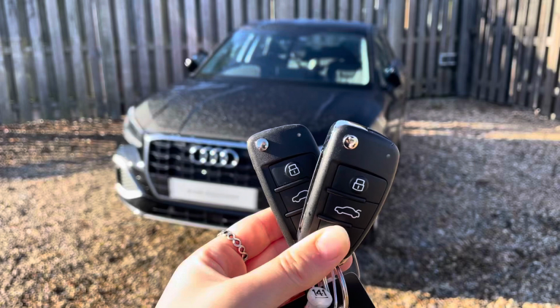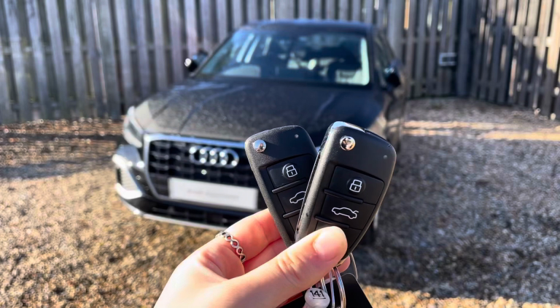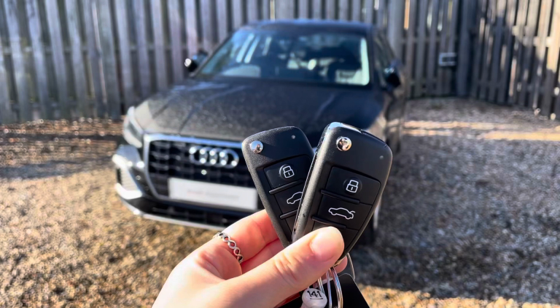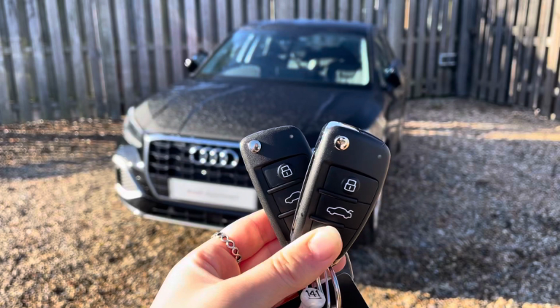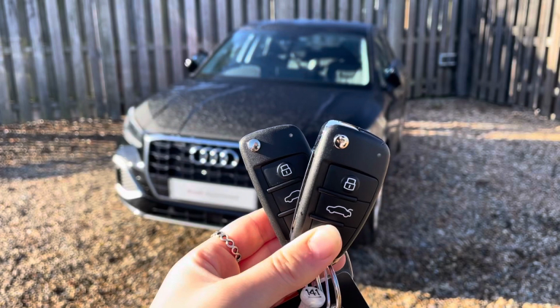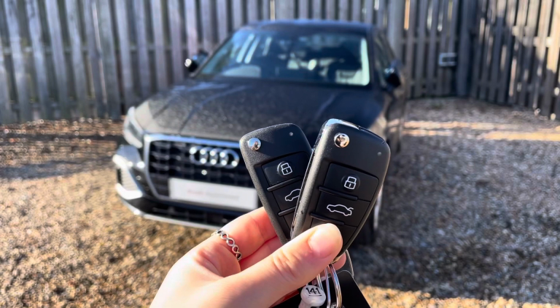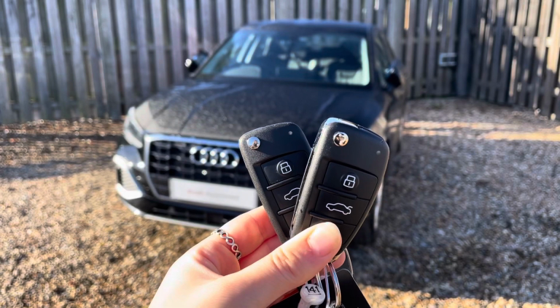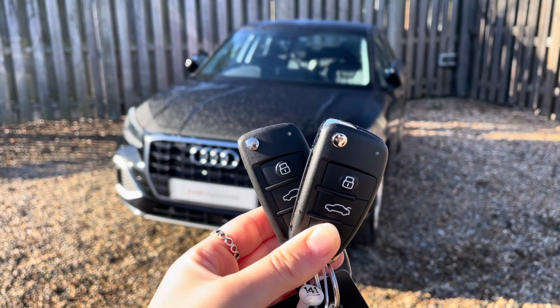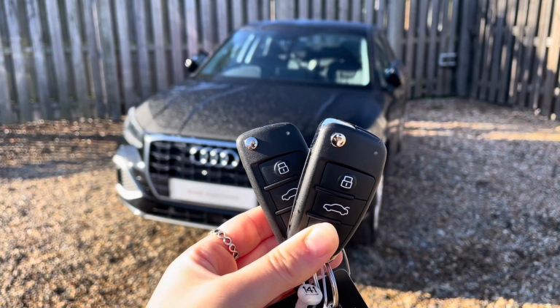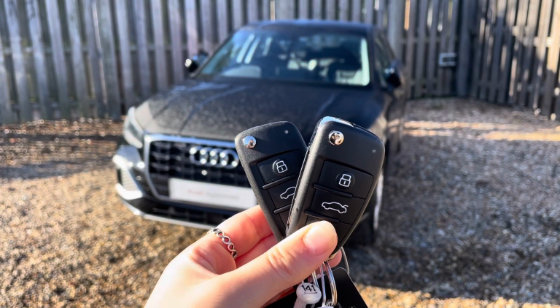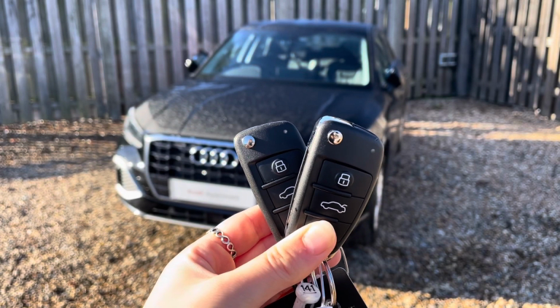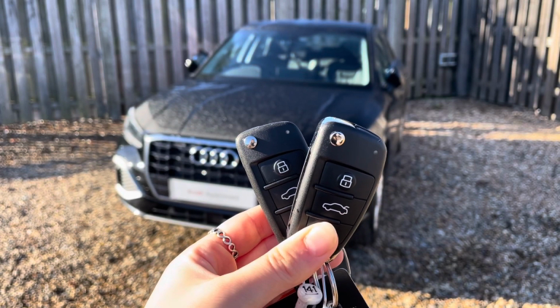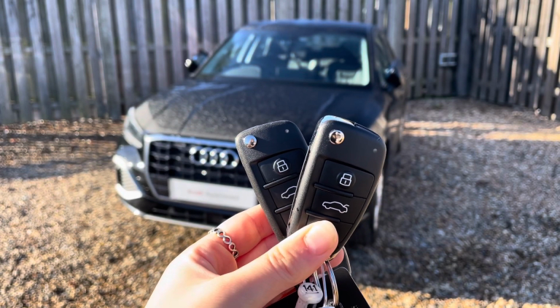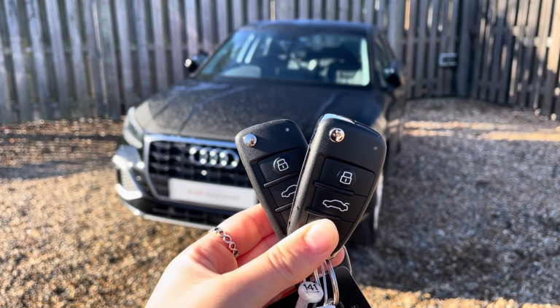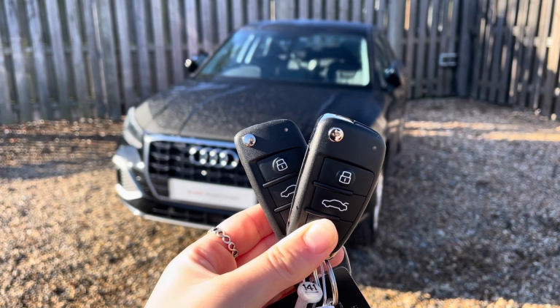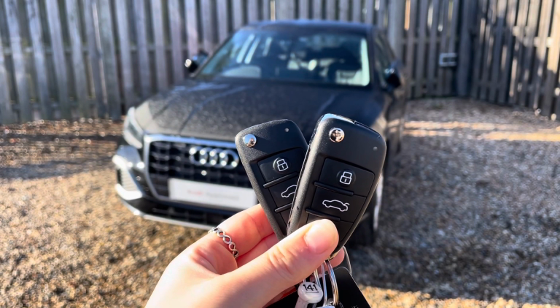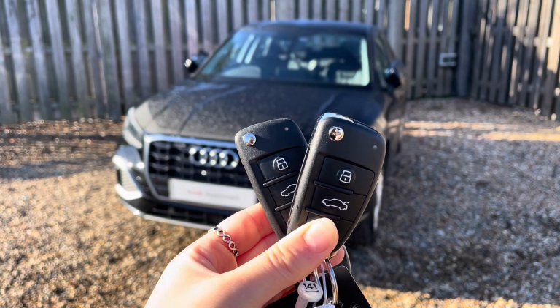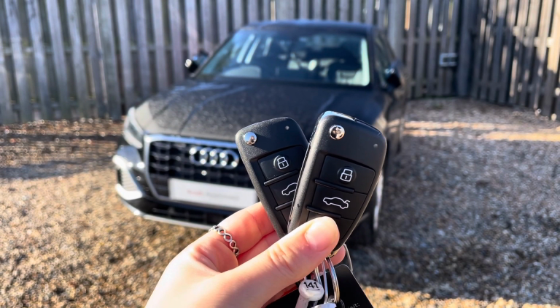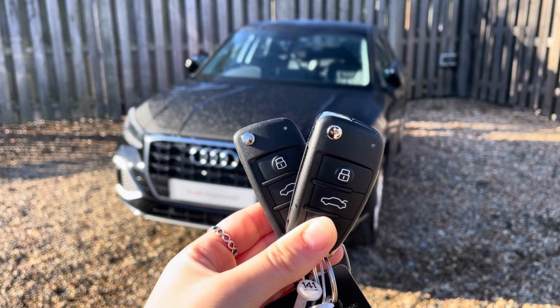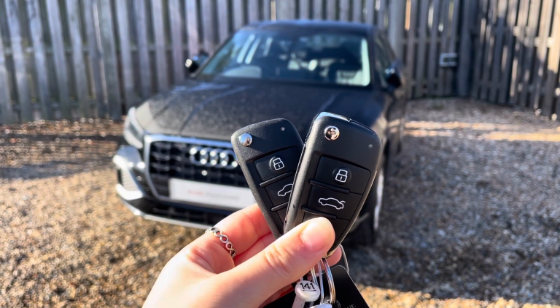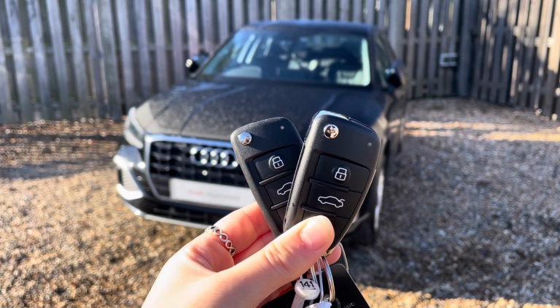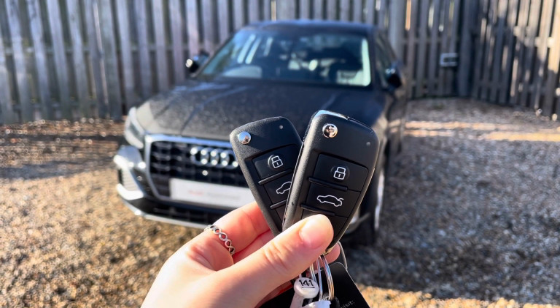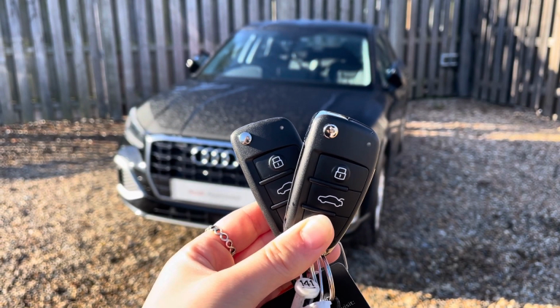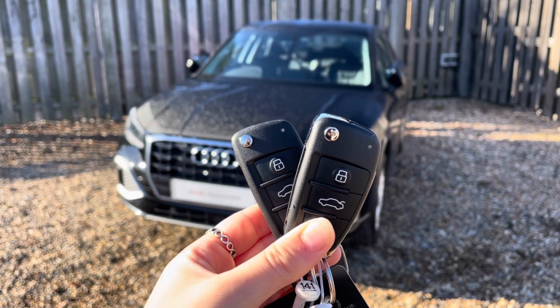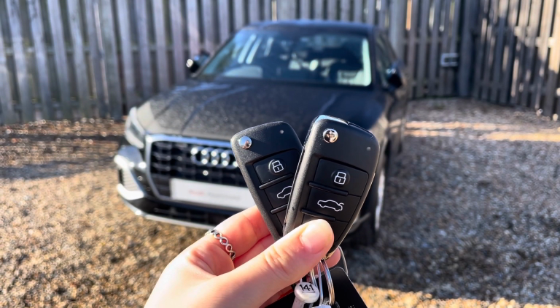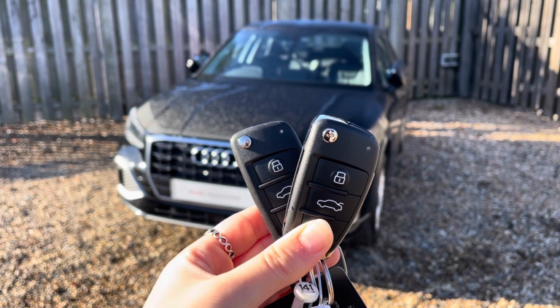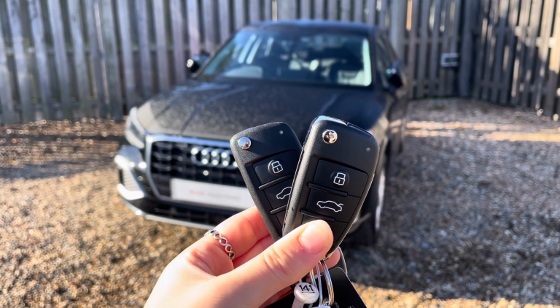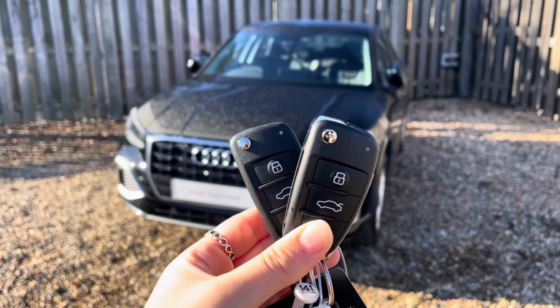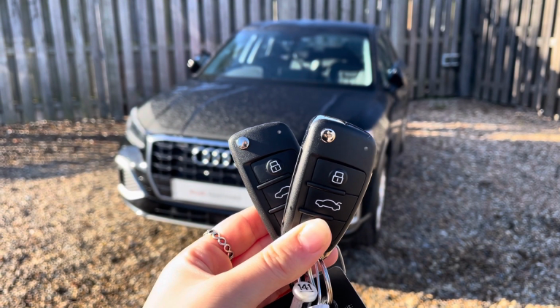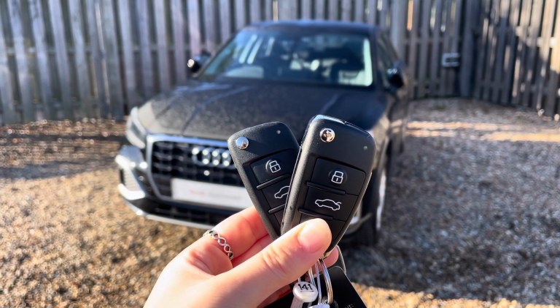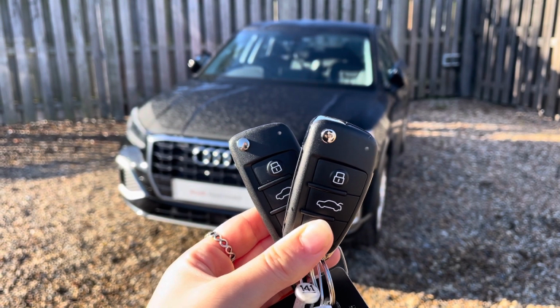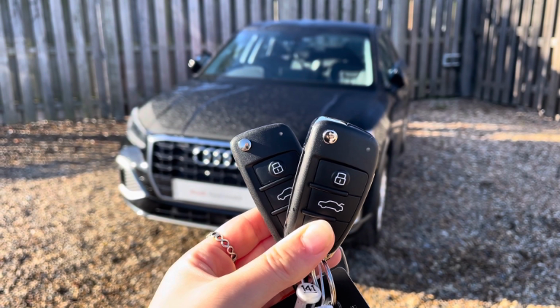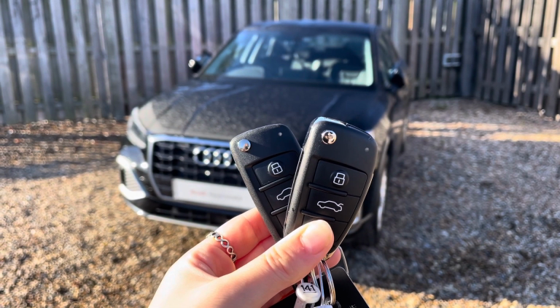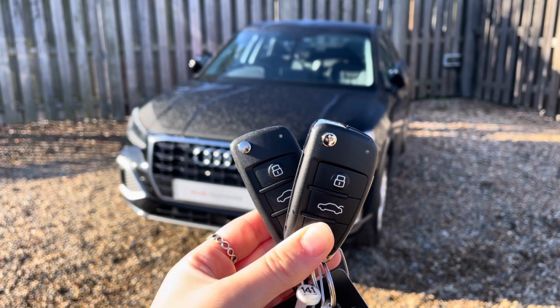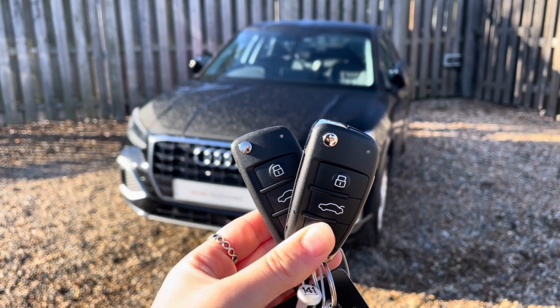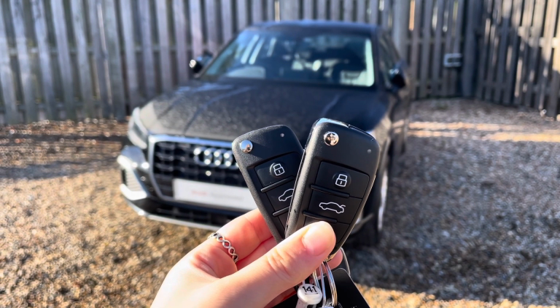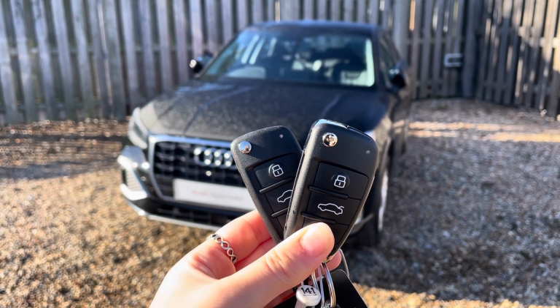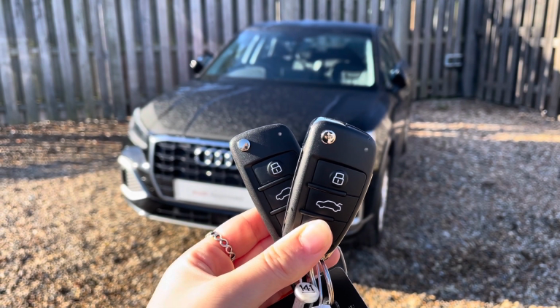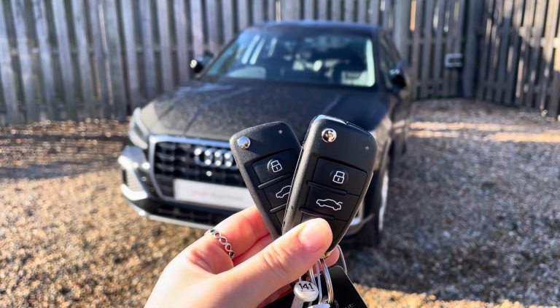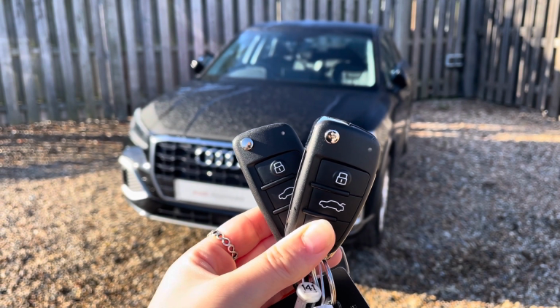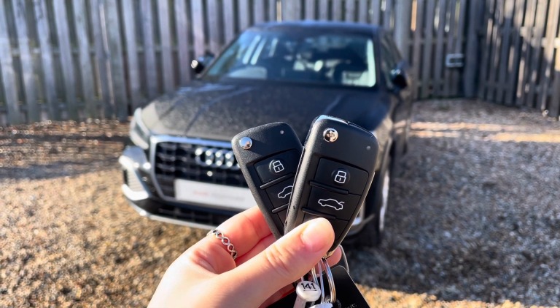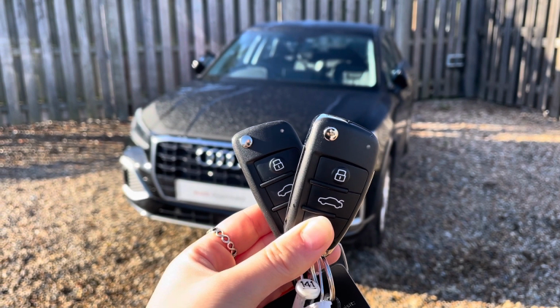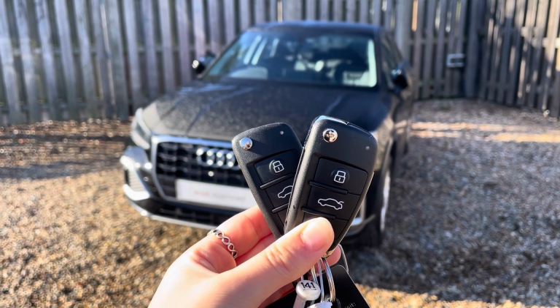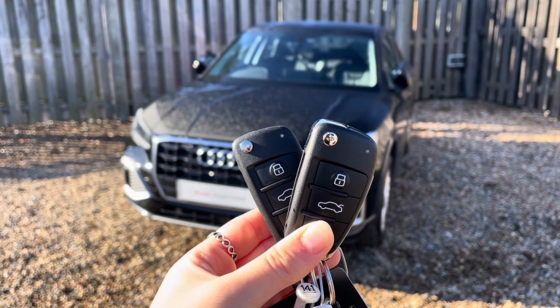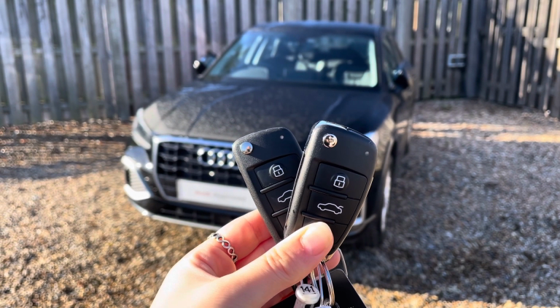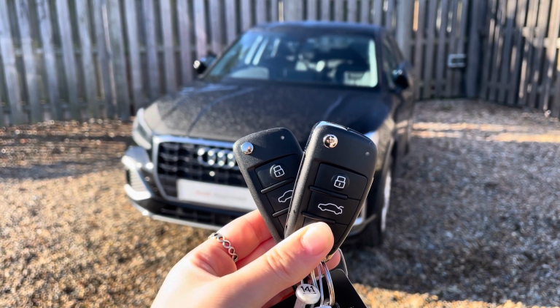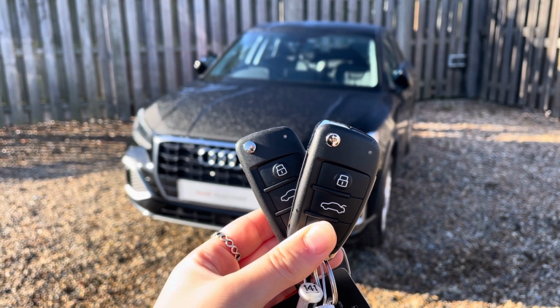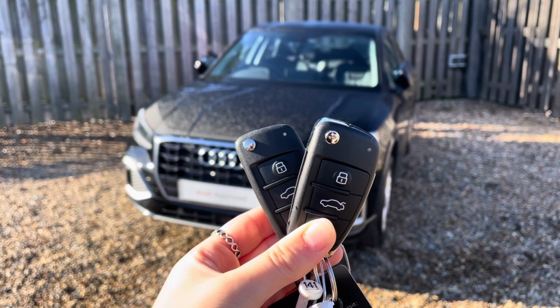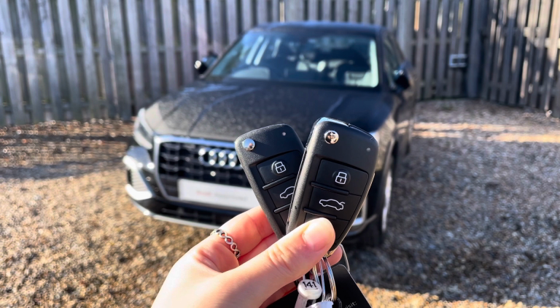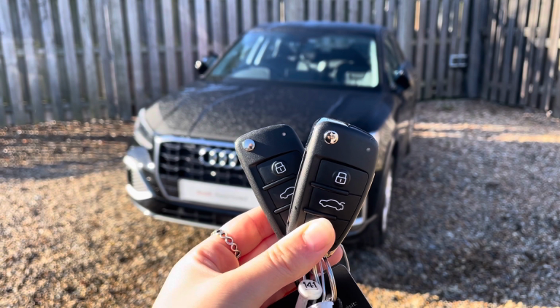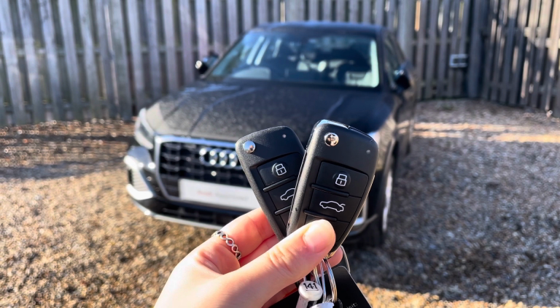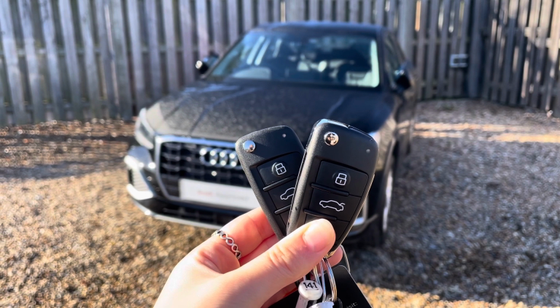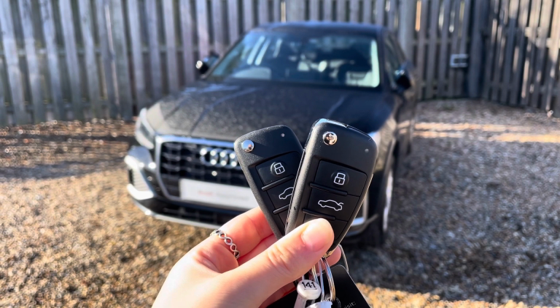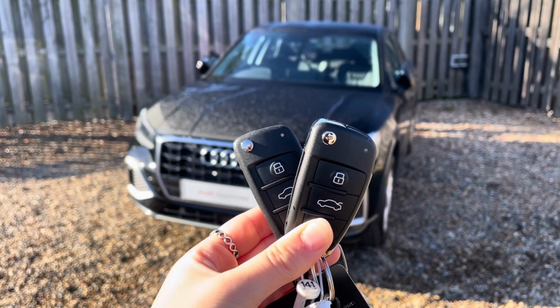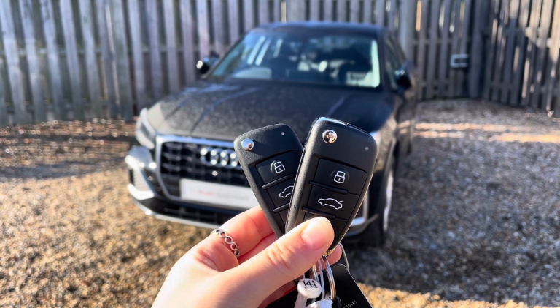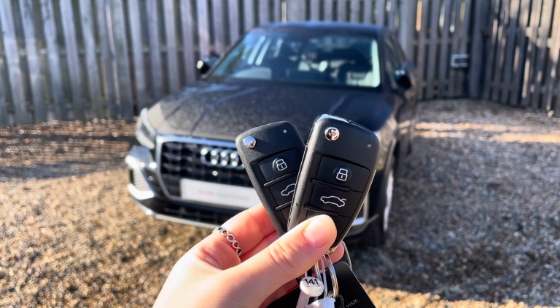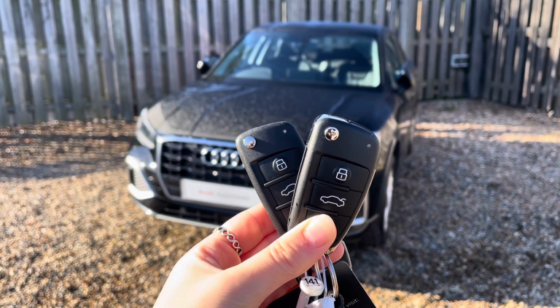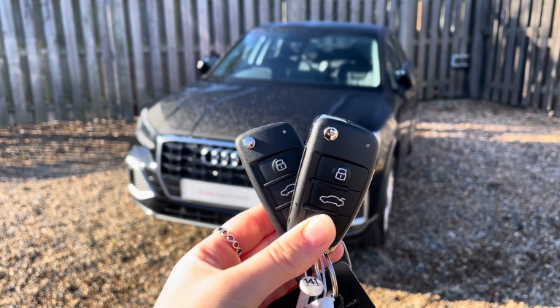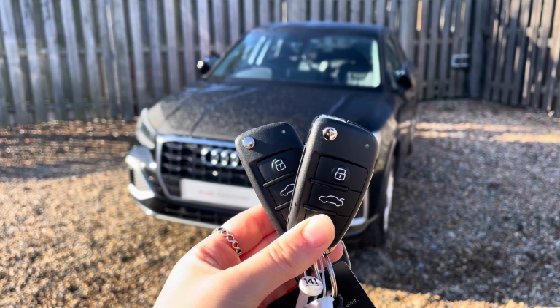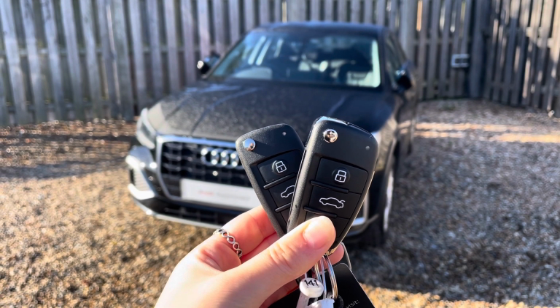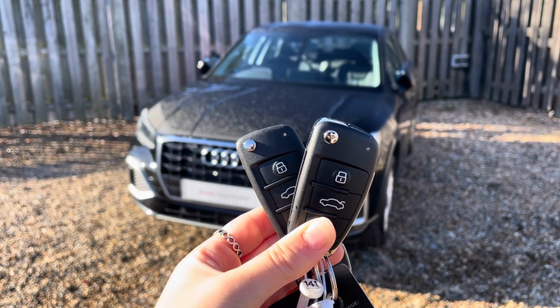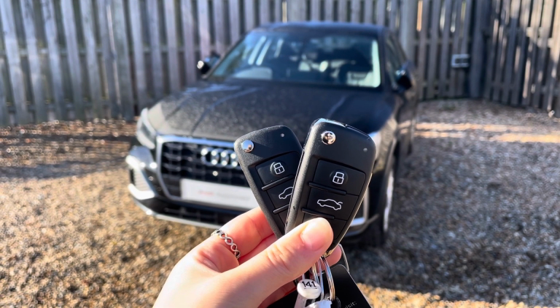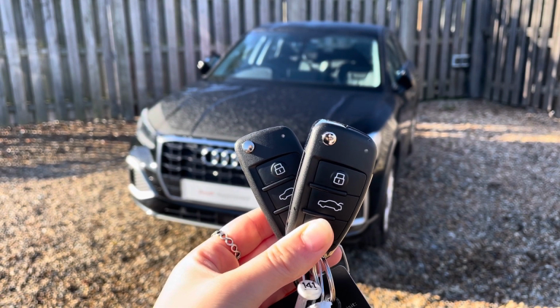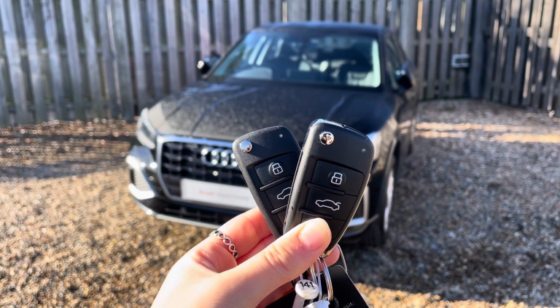Hi, I'm Anna from Cambridge Audi and today I'm going to walk you around this stunning approved used Audi Q2 finished in solid brilliant black.